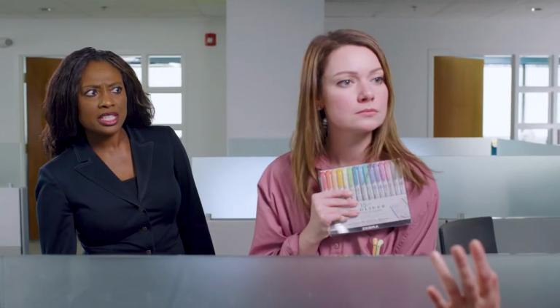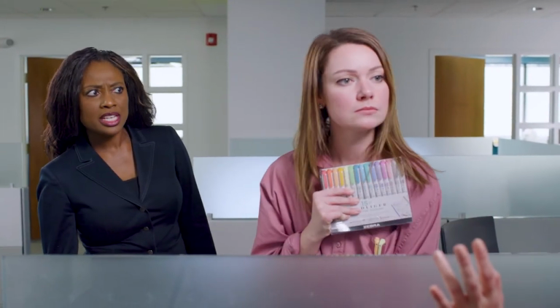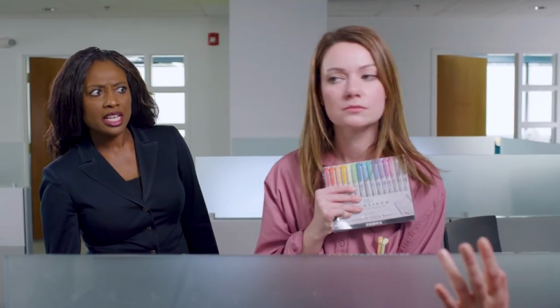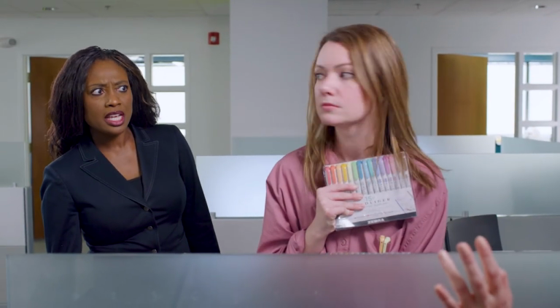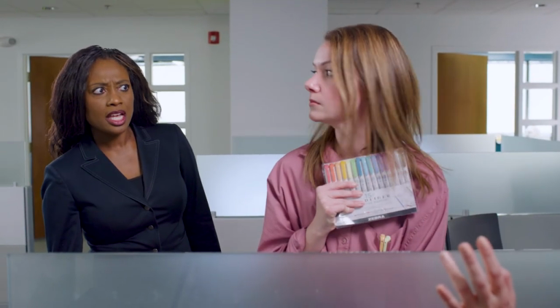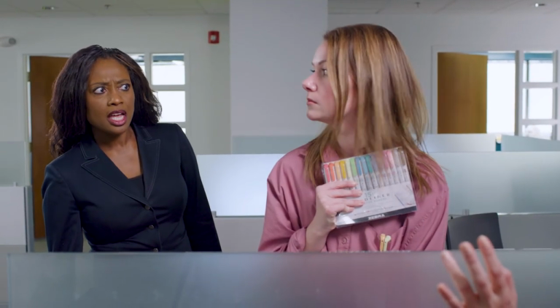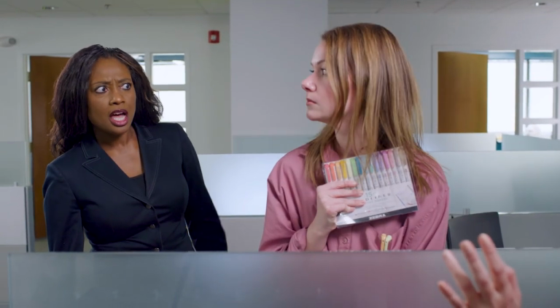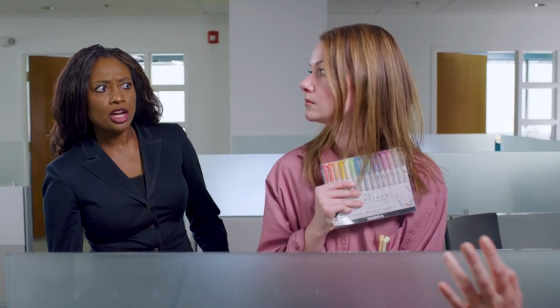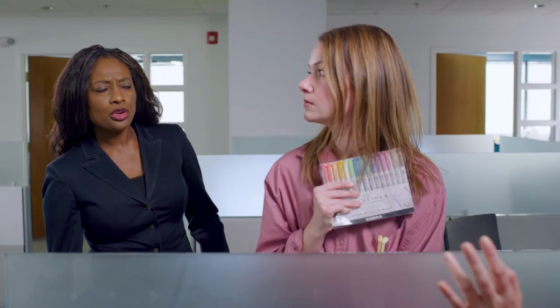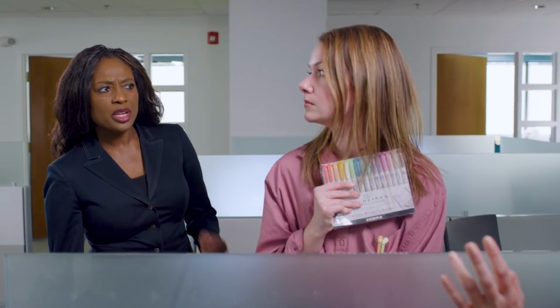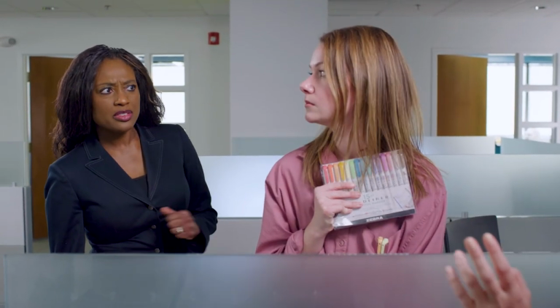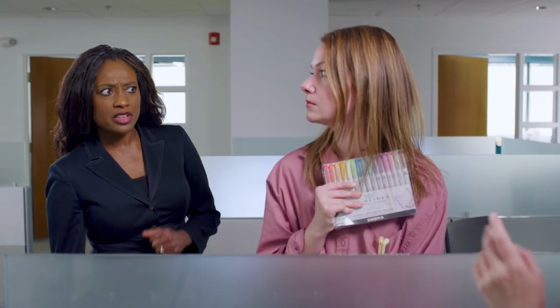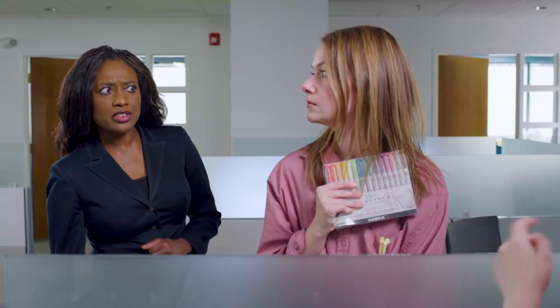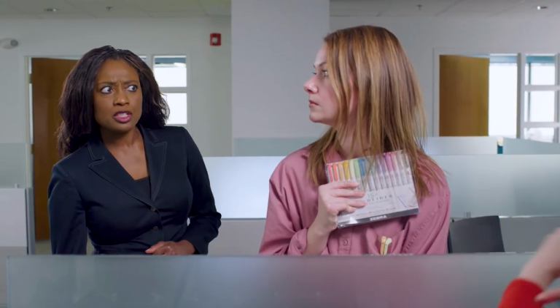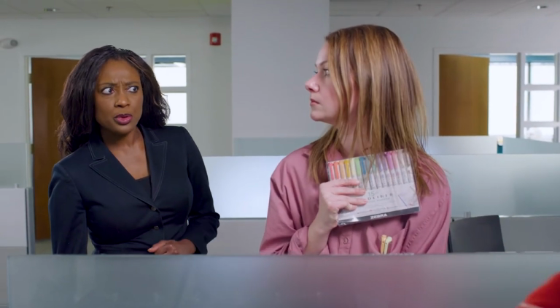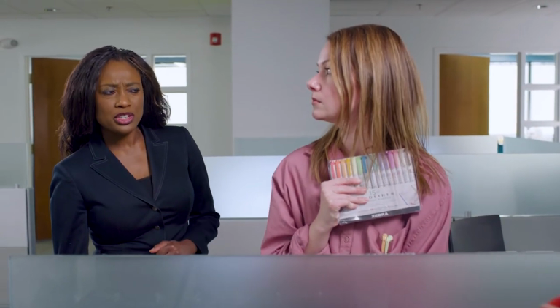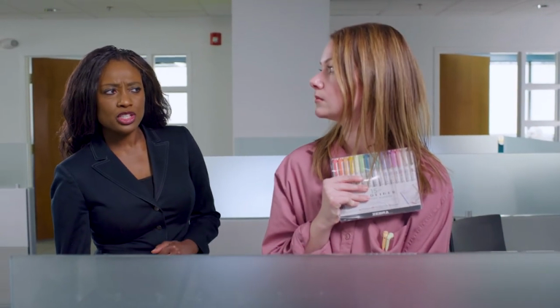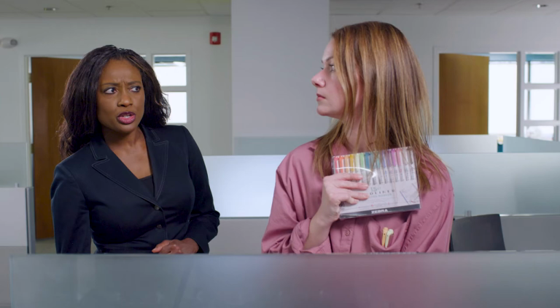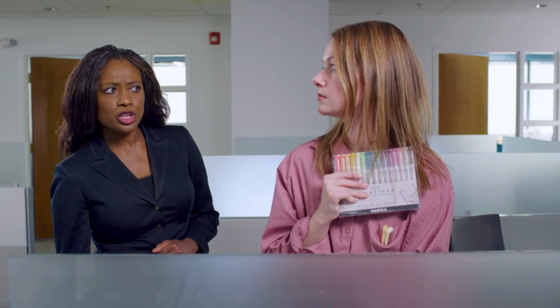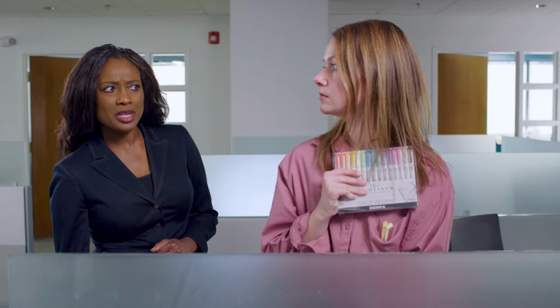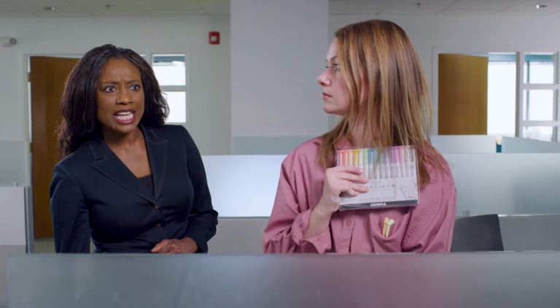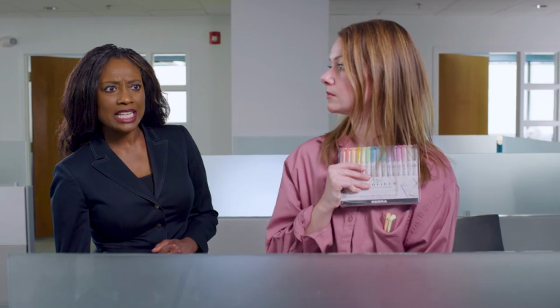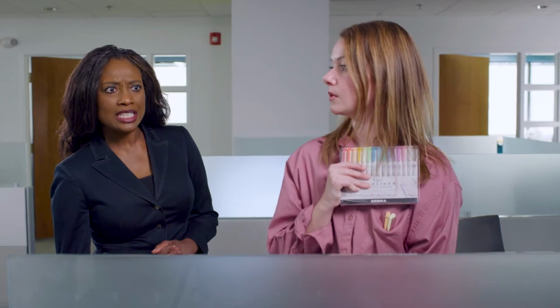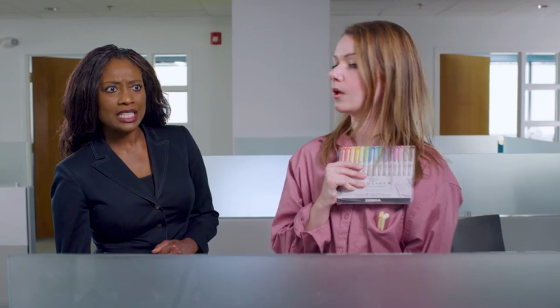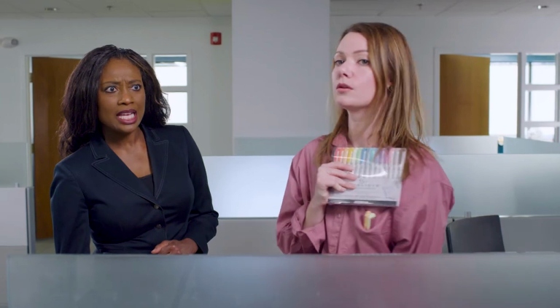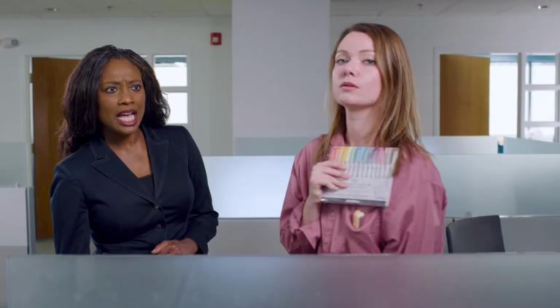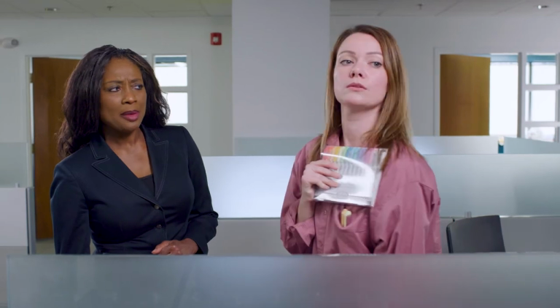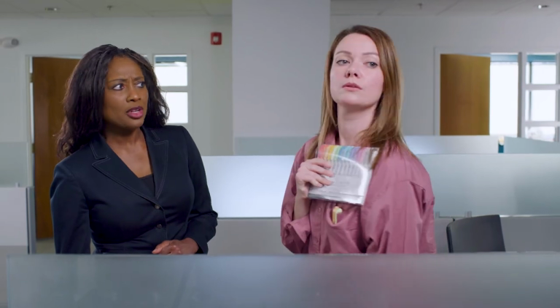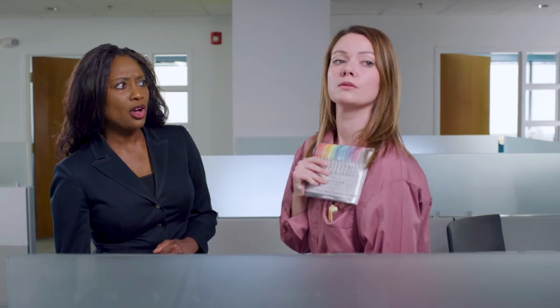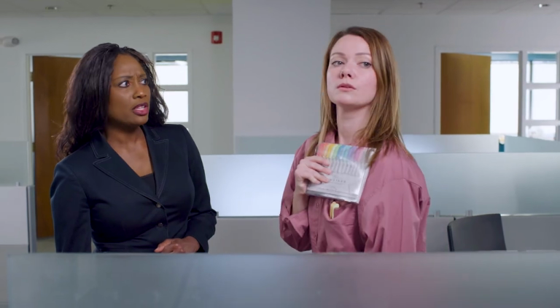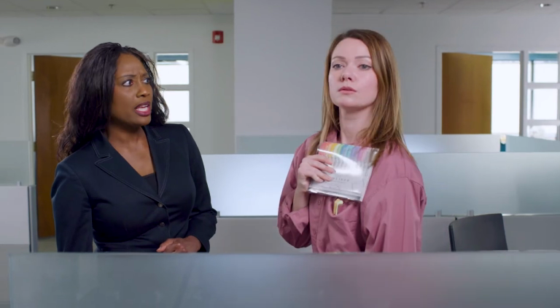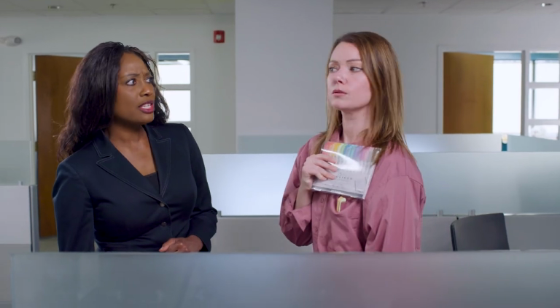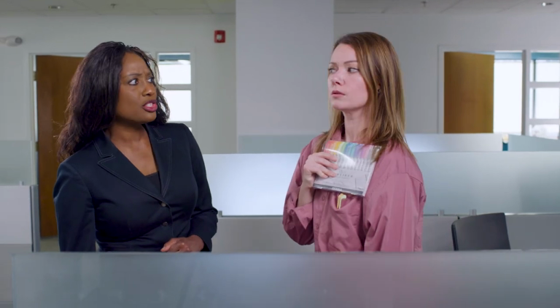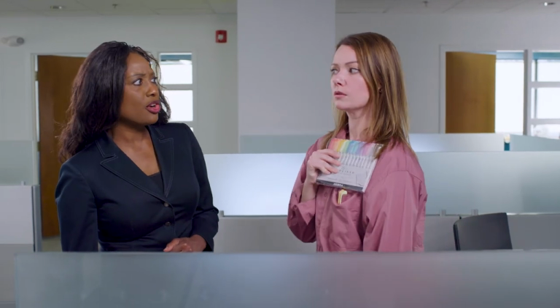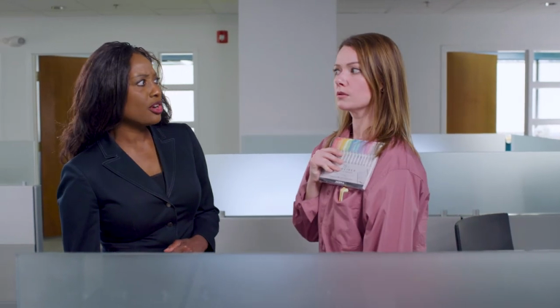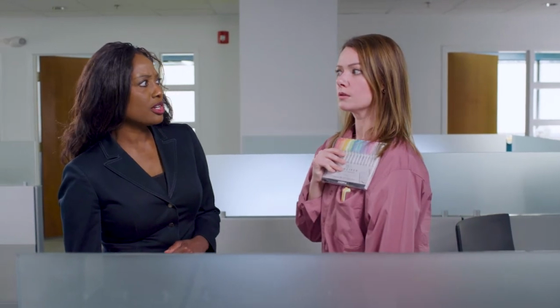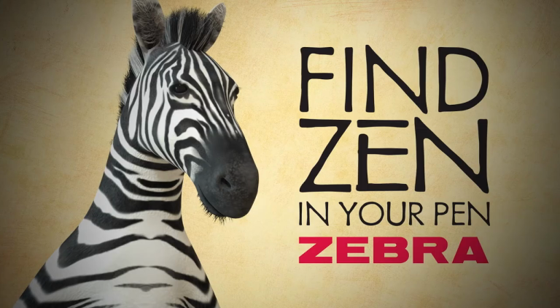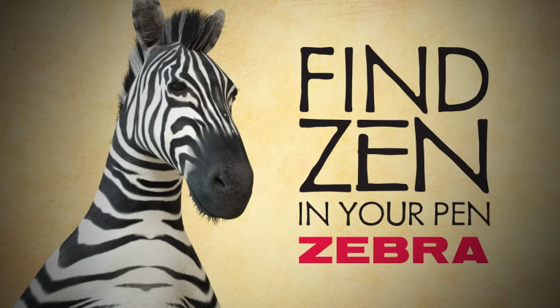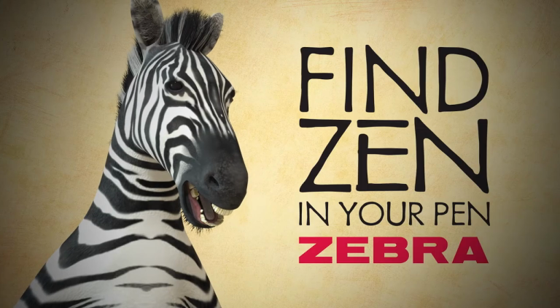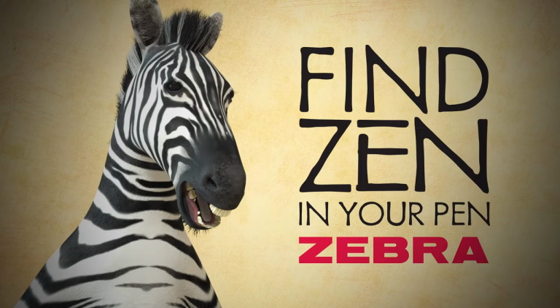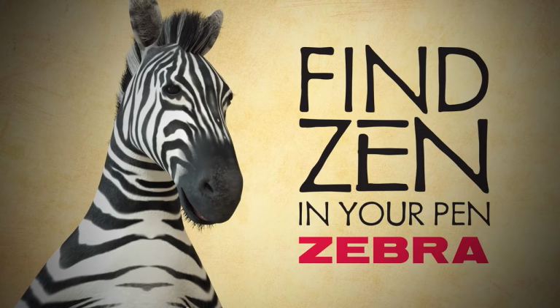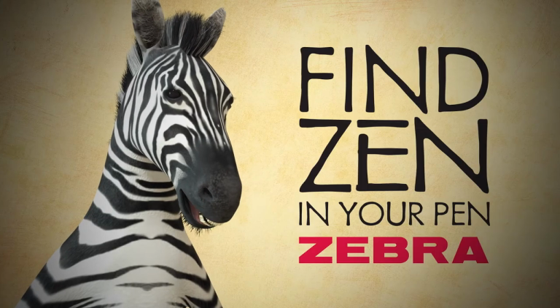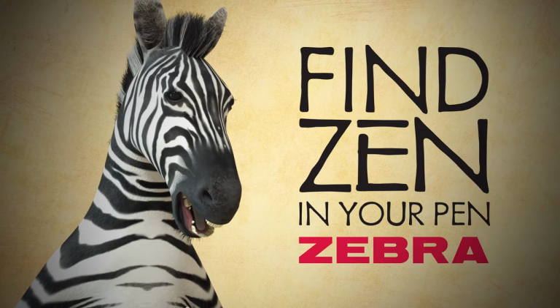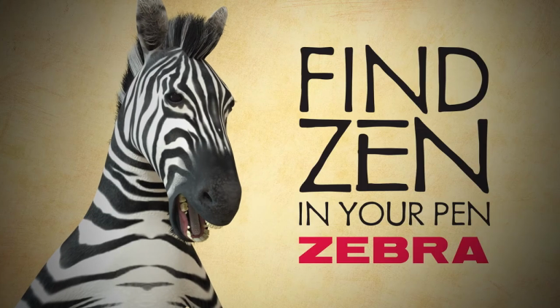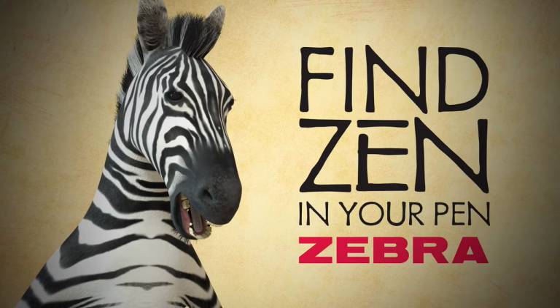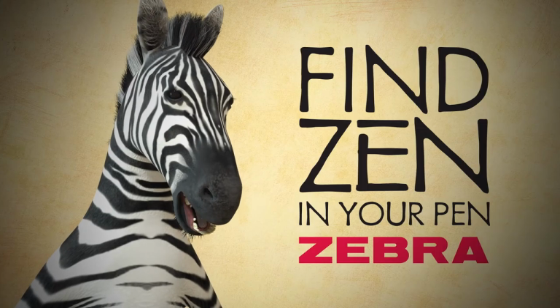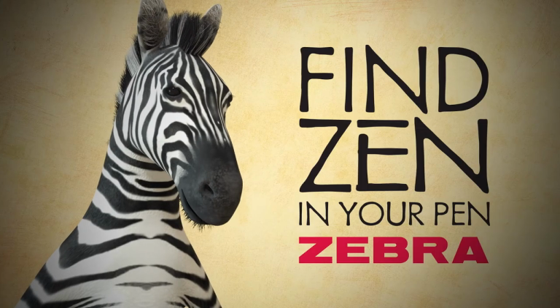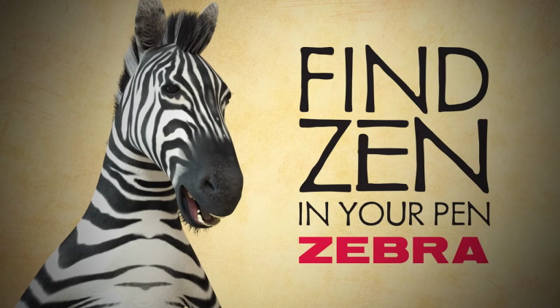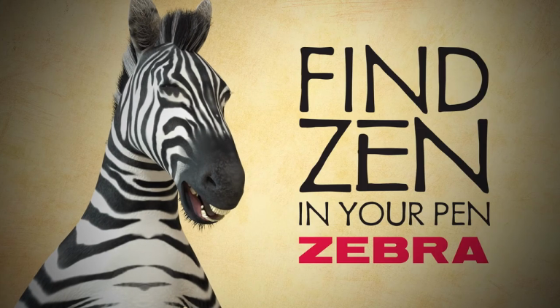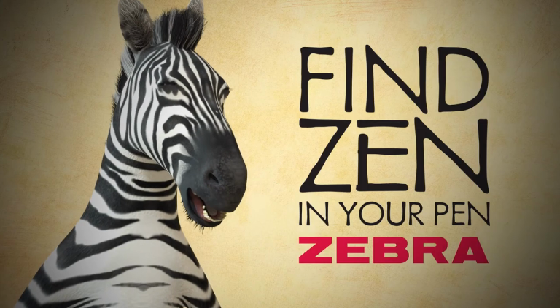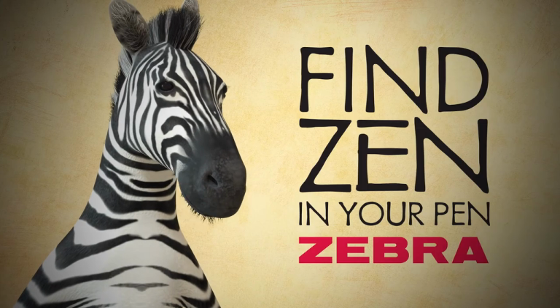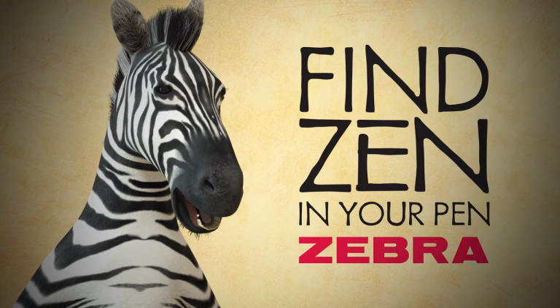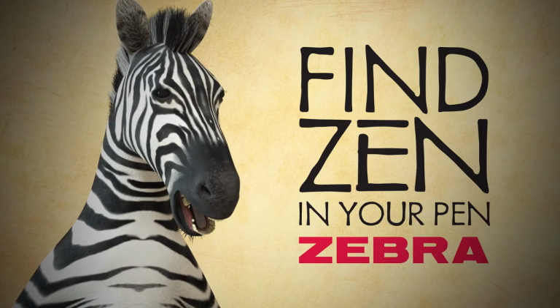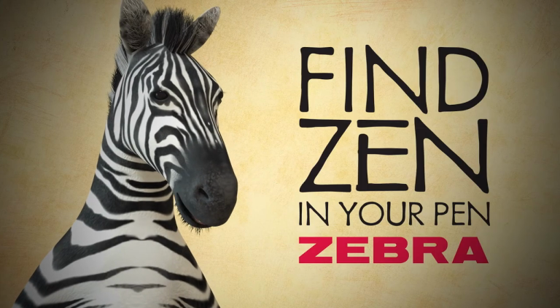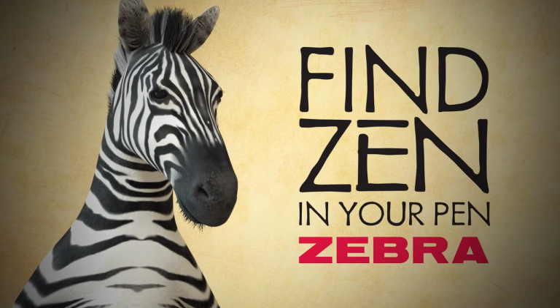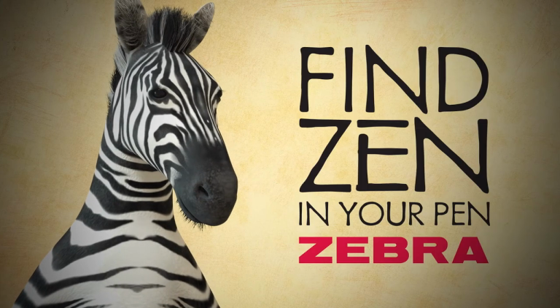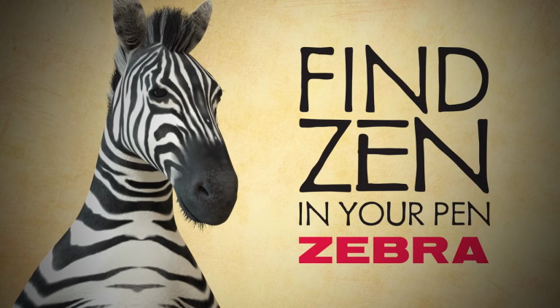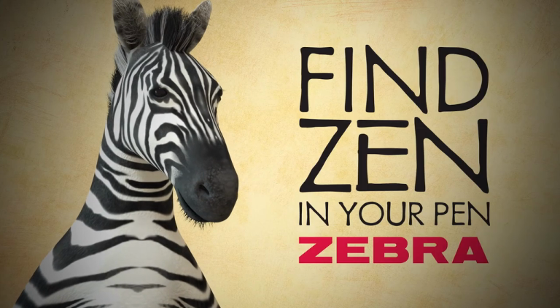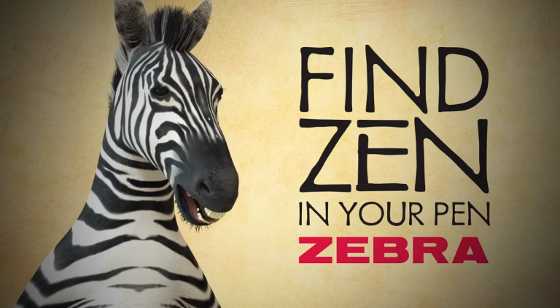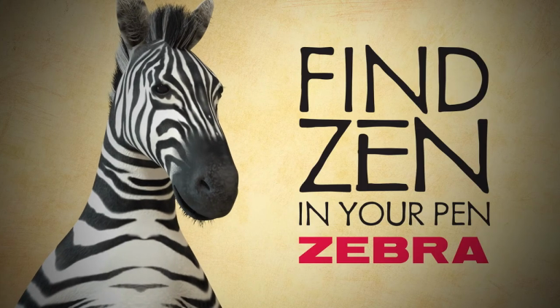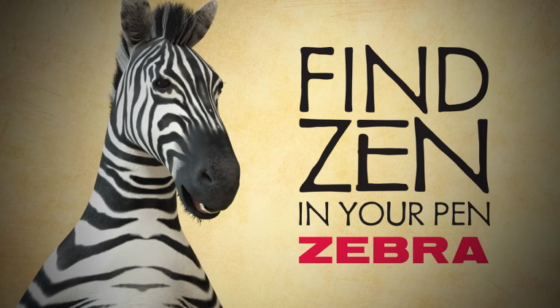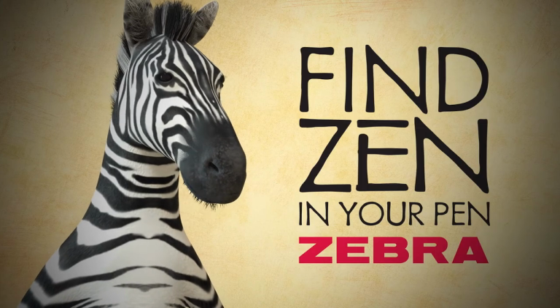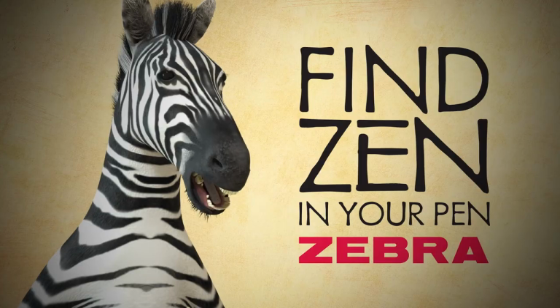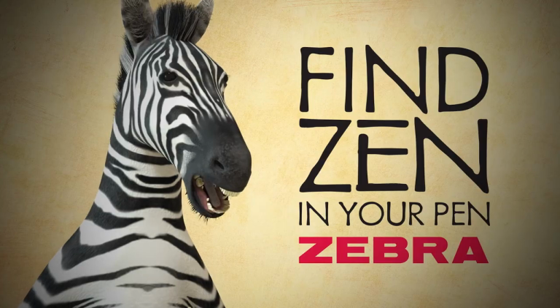Seriously? A creative self-expression tournament again? I'm calling HR. Find zen in your pen. Zebra Pen.